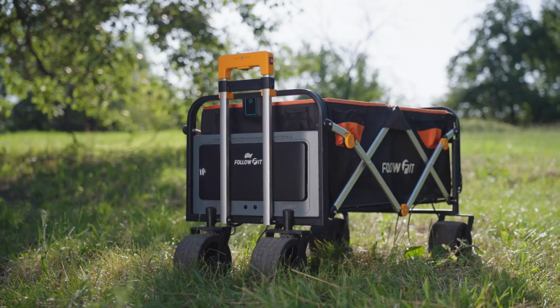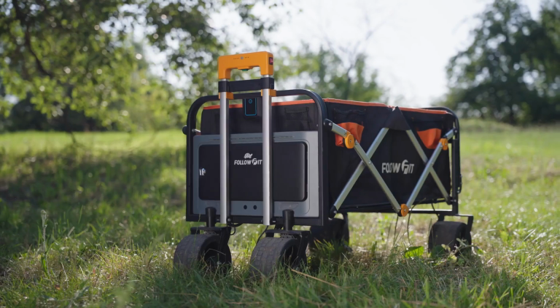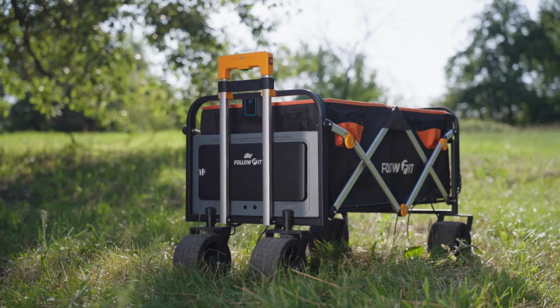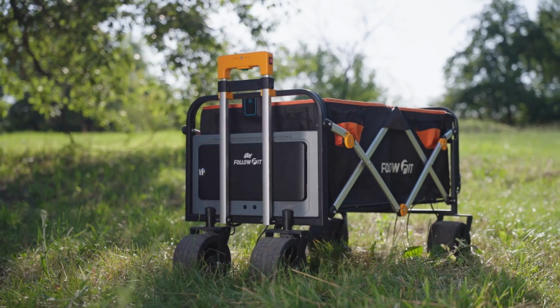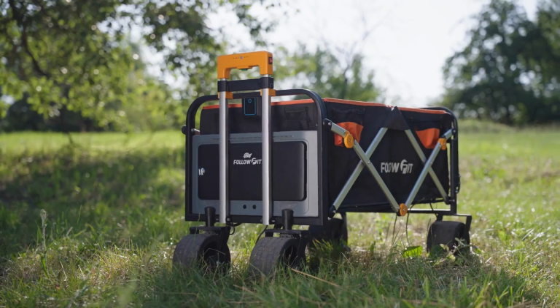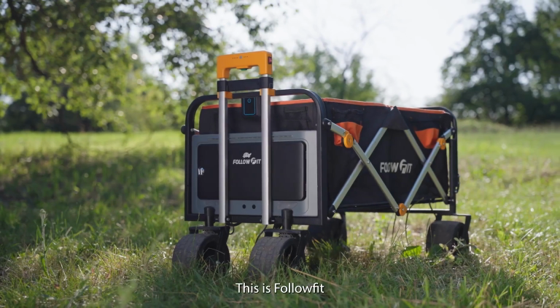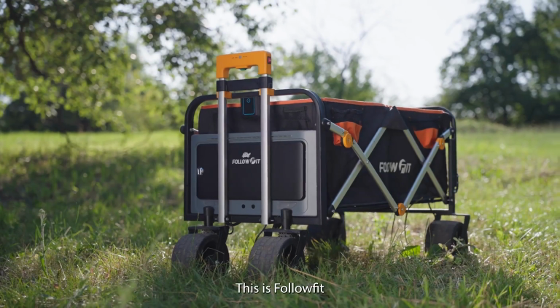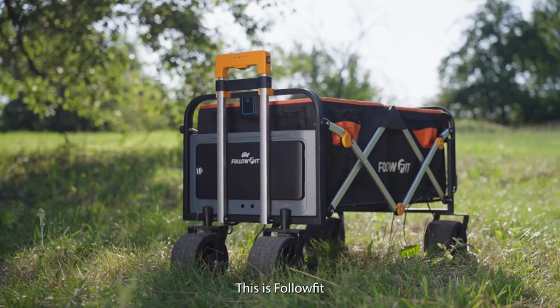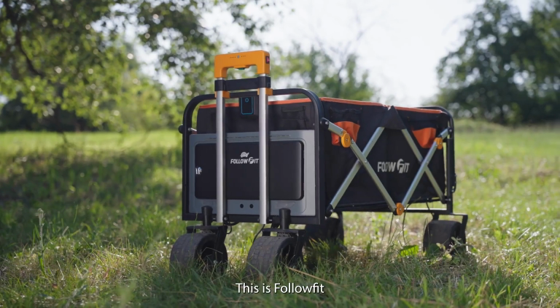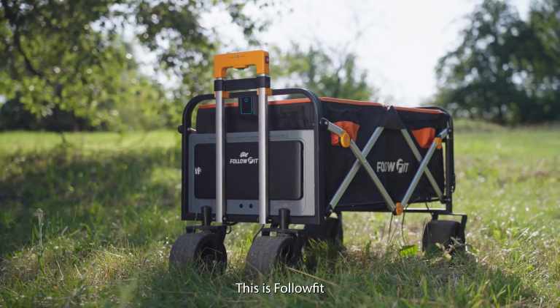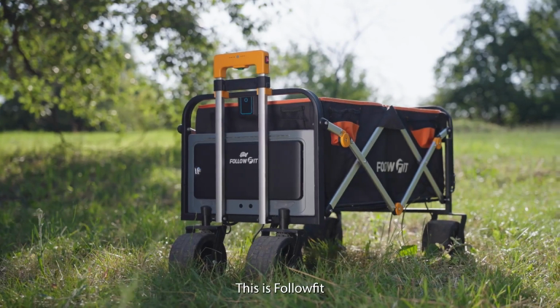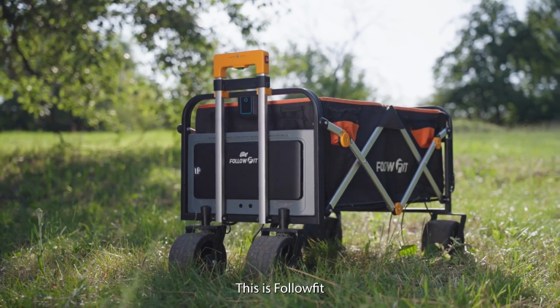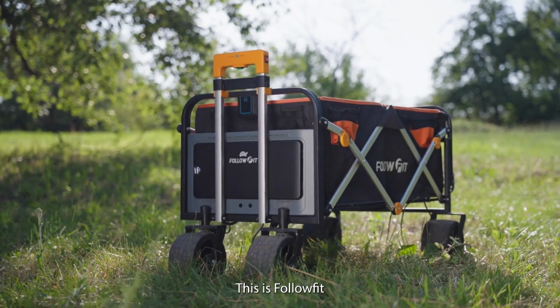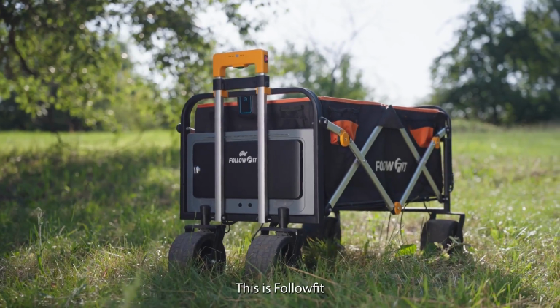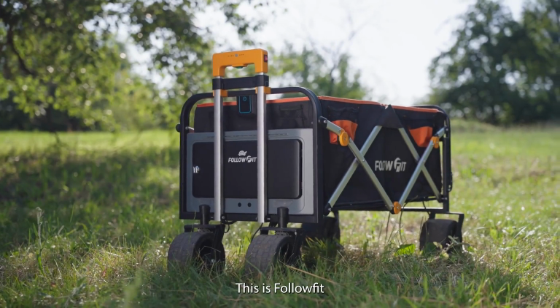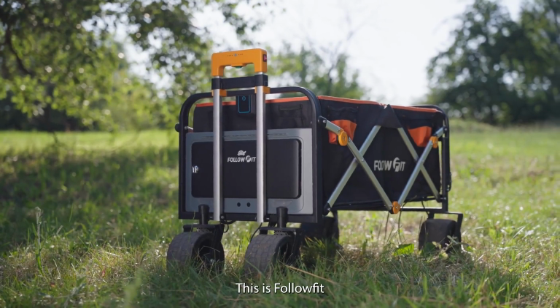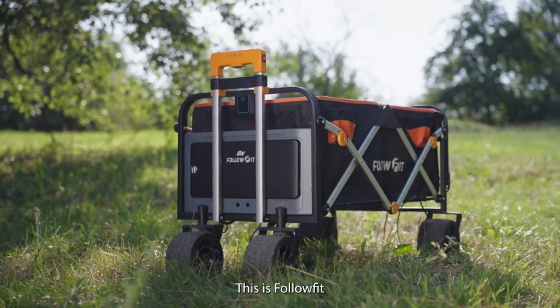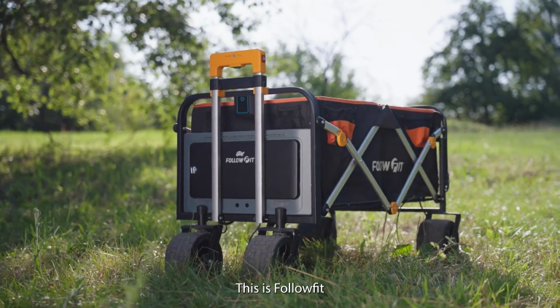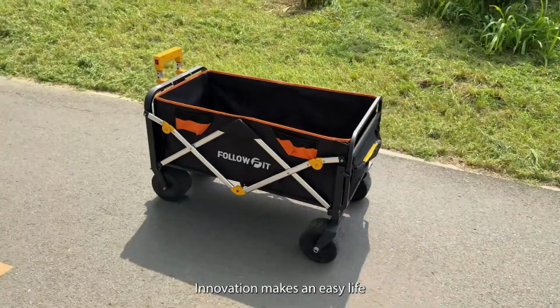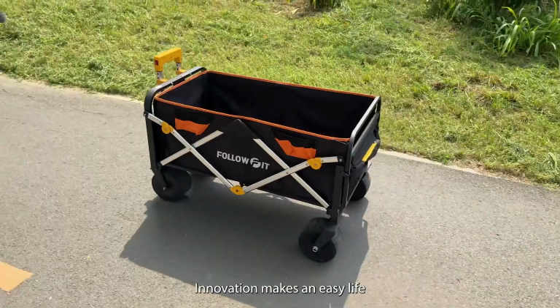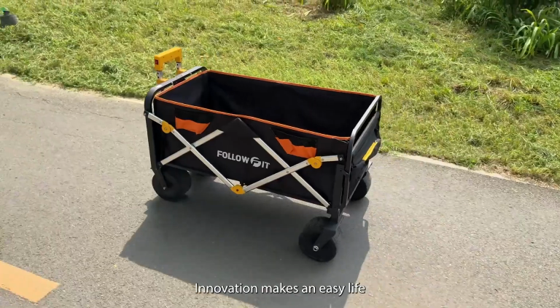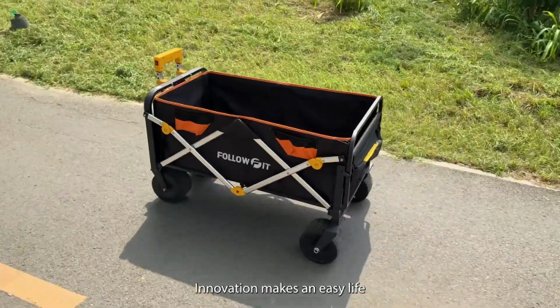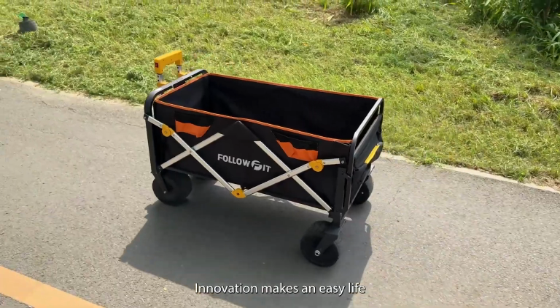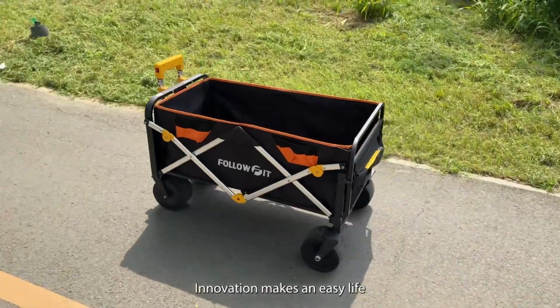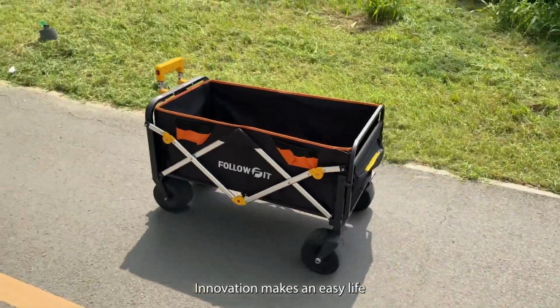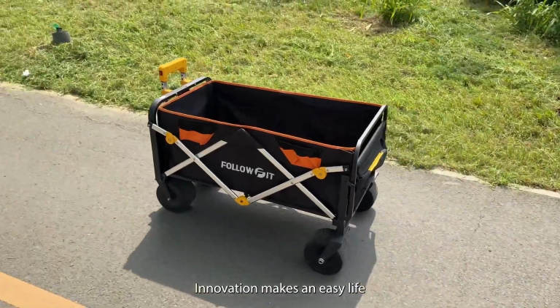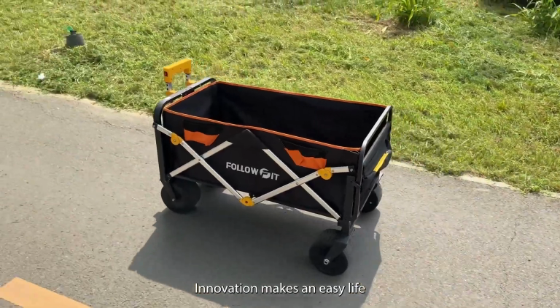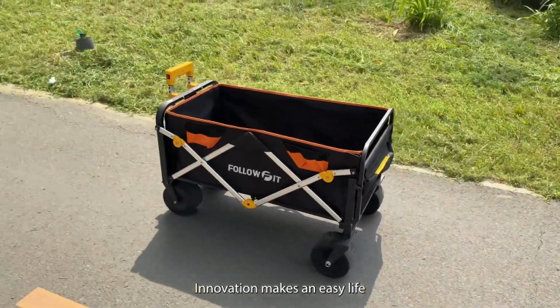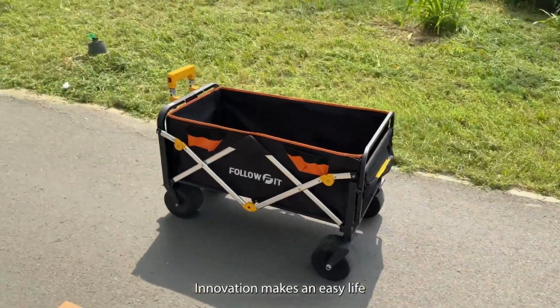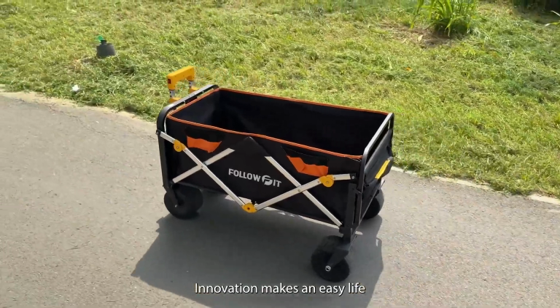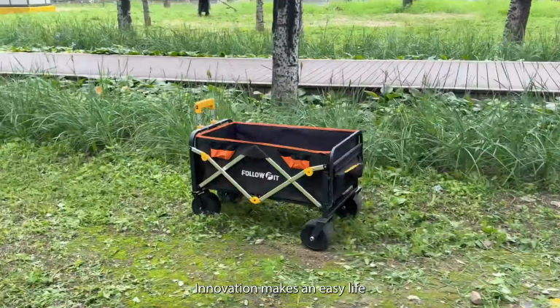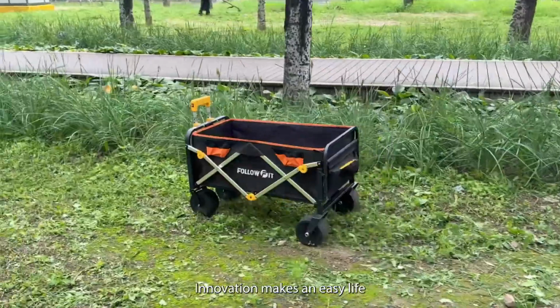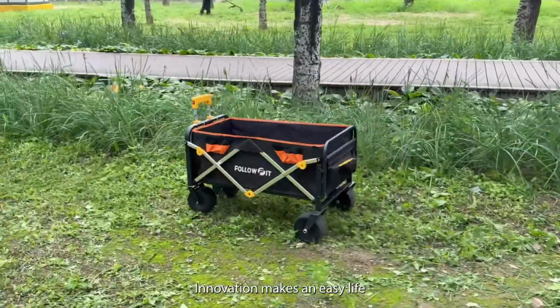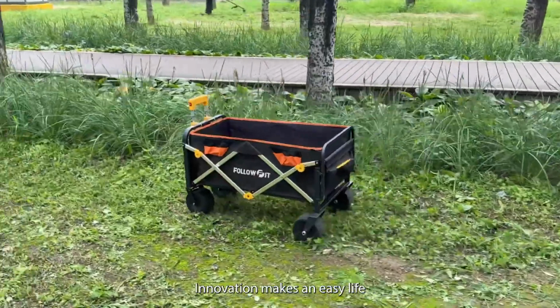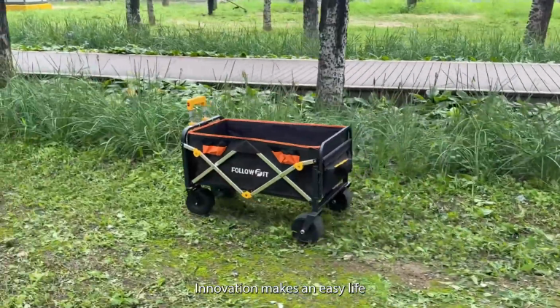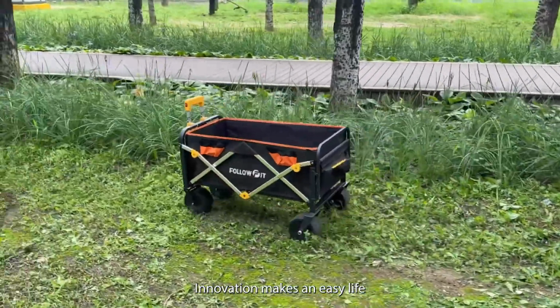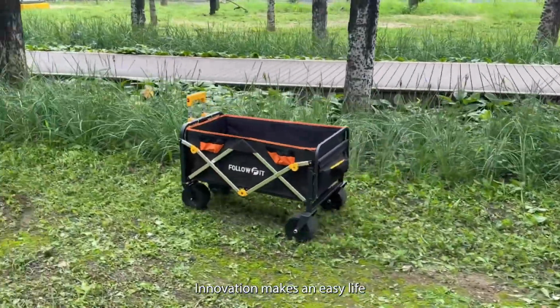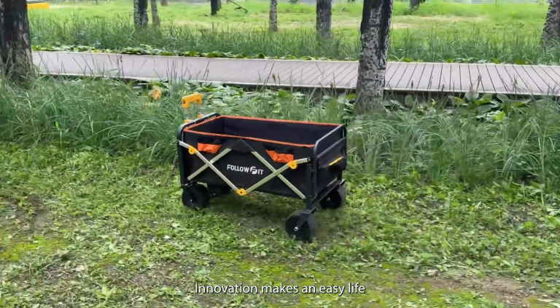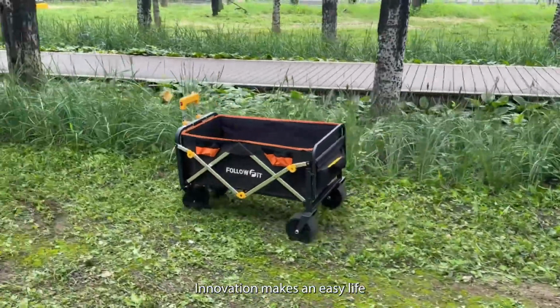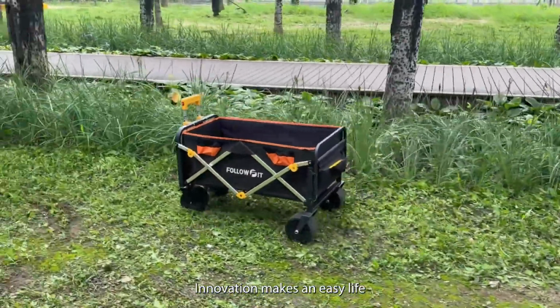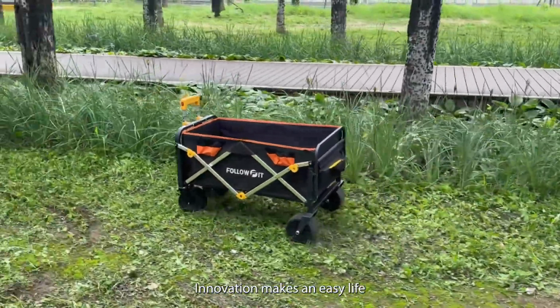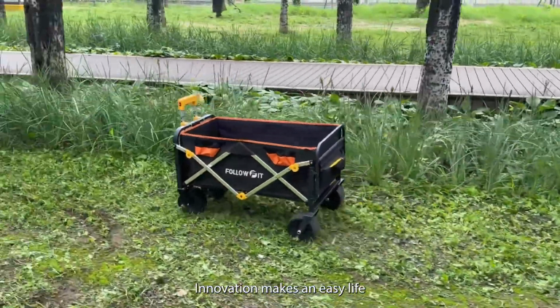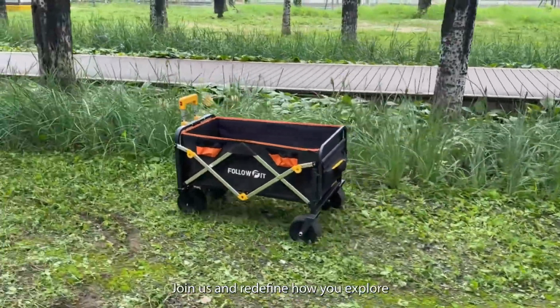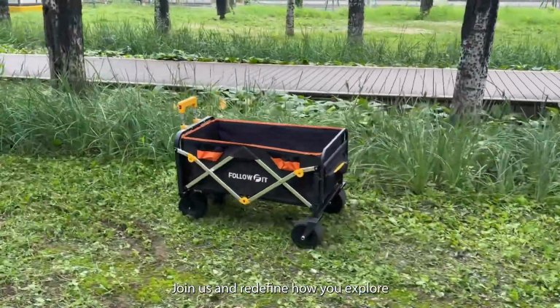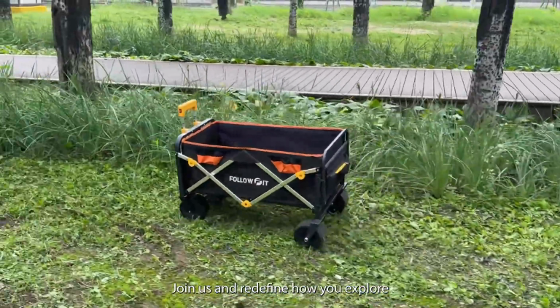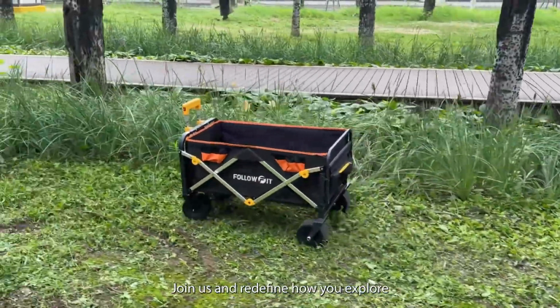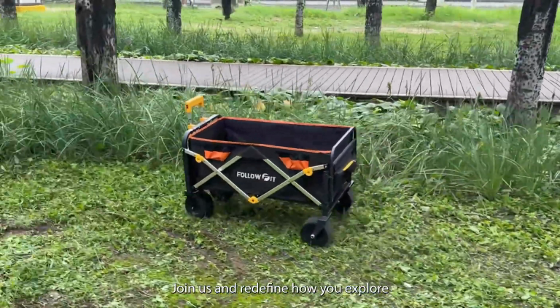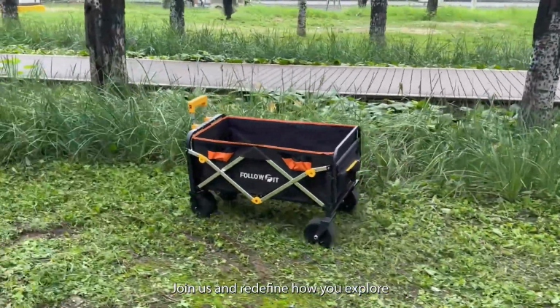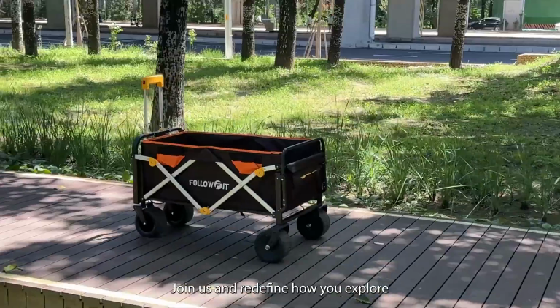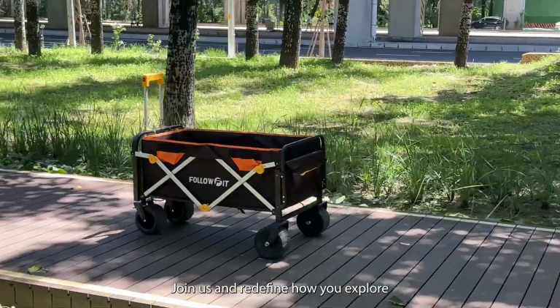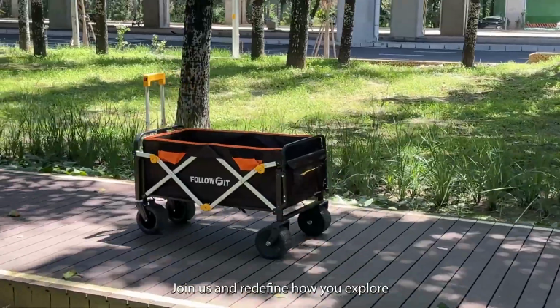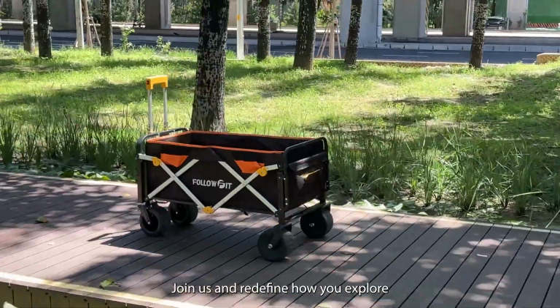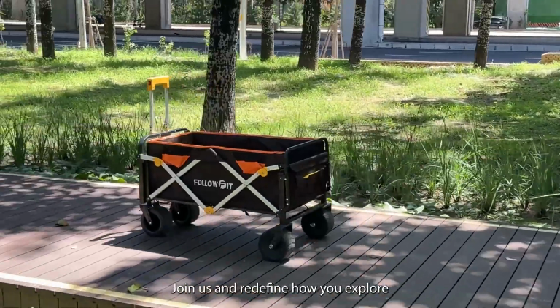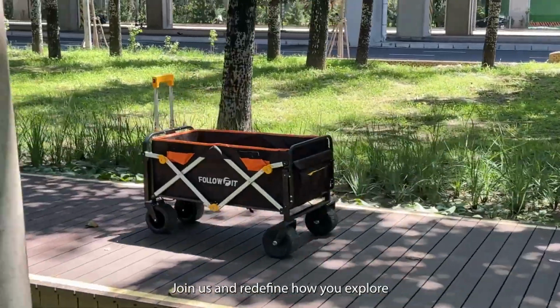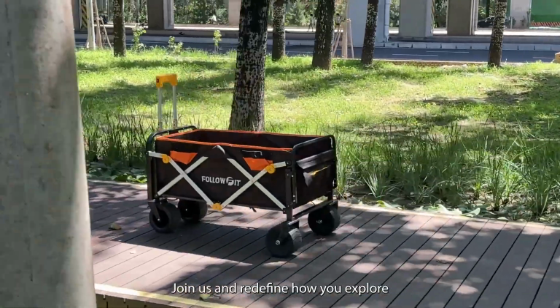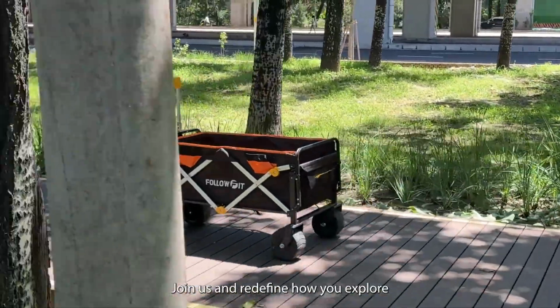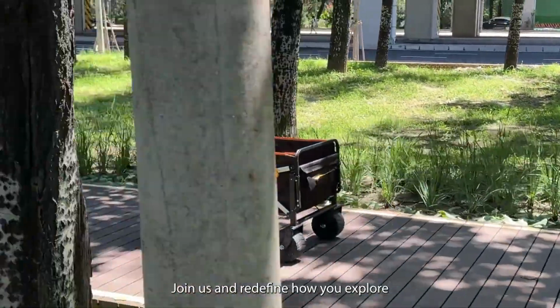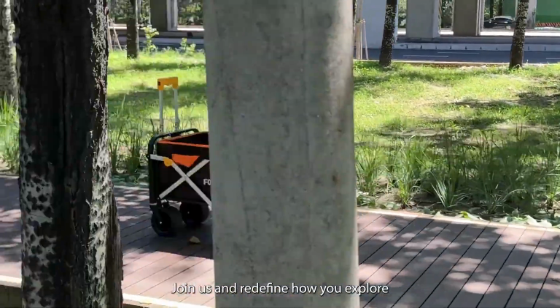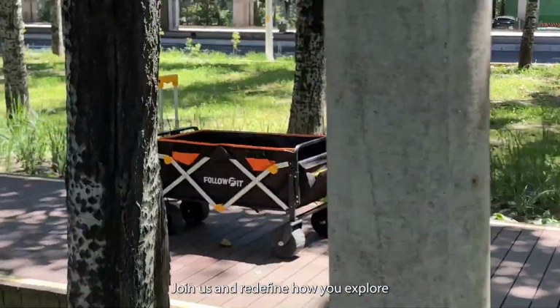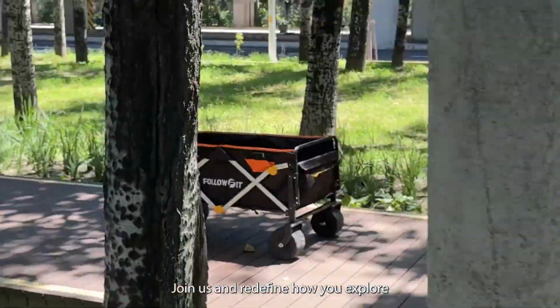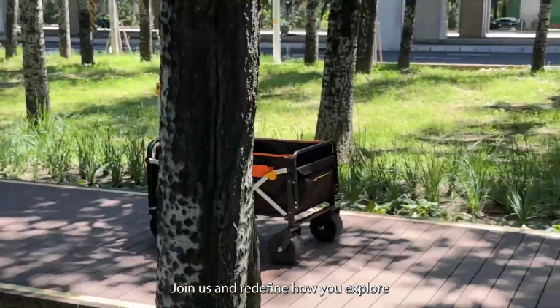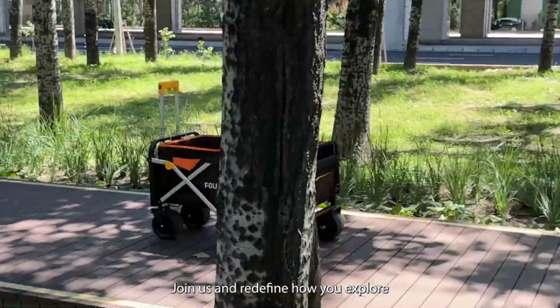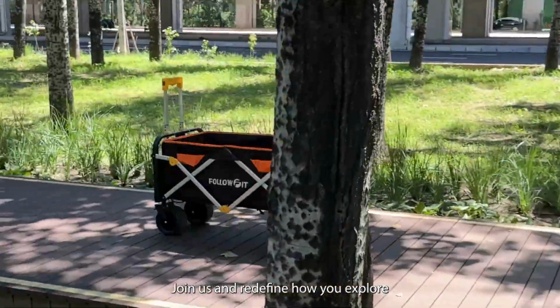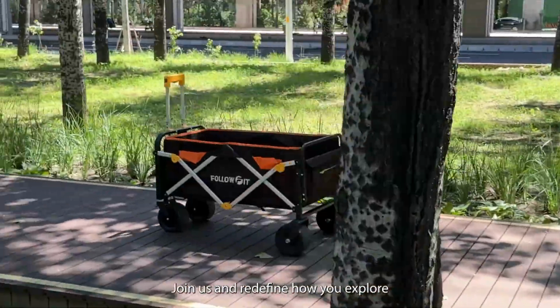This is FollowFit. Innovation makes an easy life. Join us and redefine how you explore.